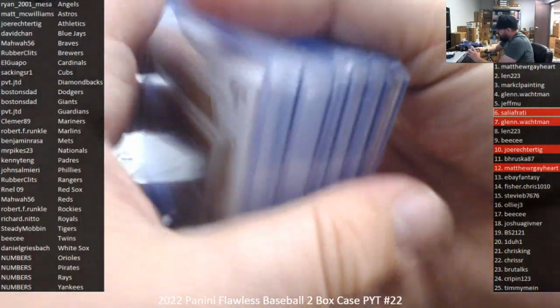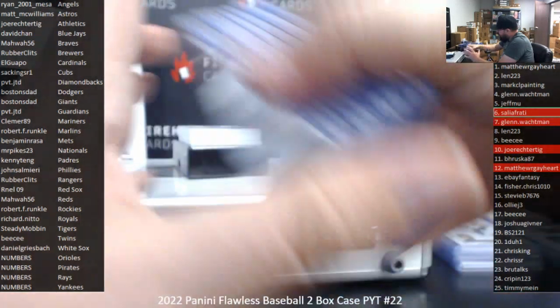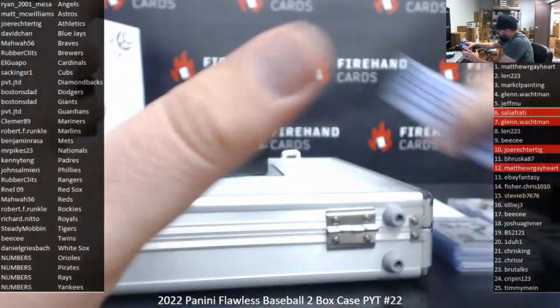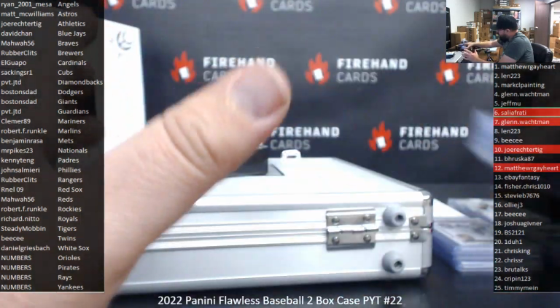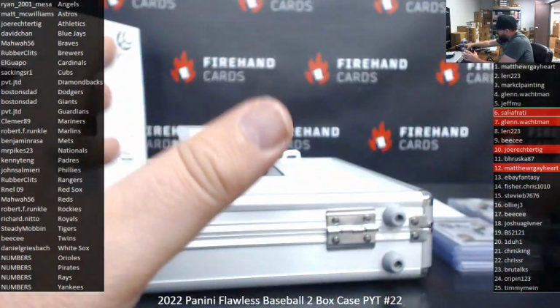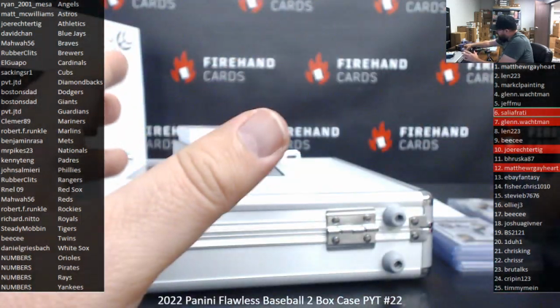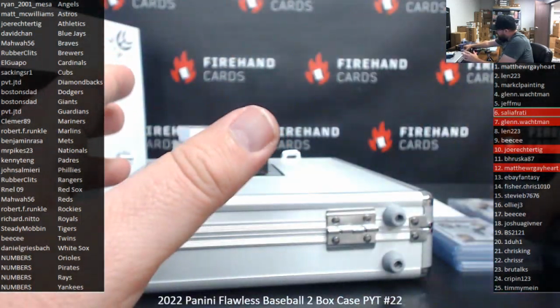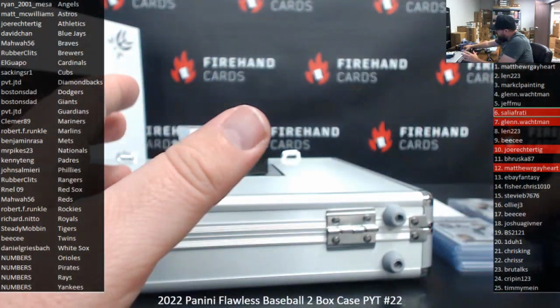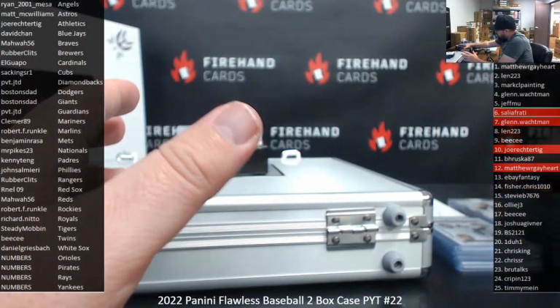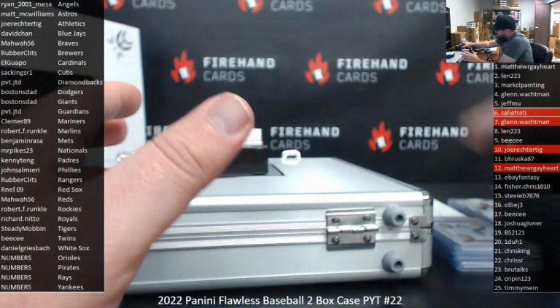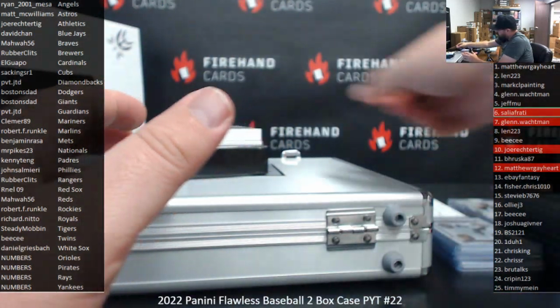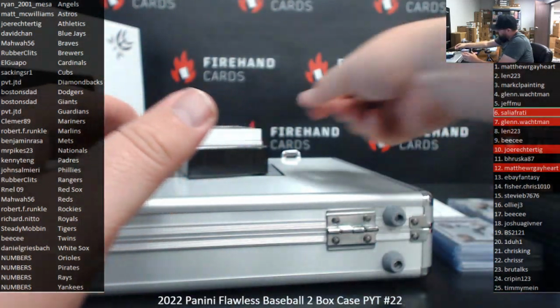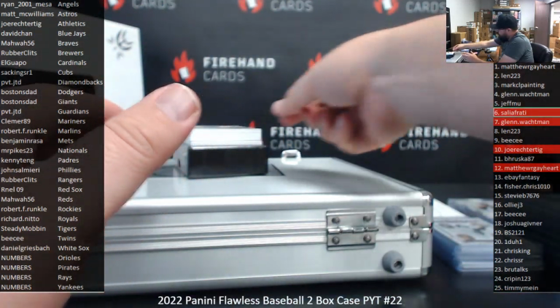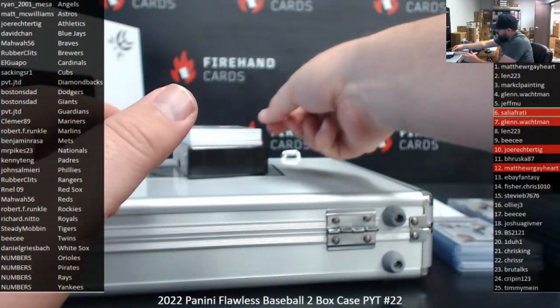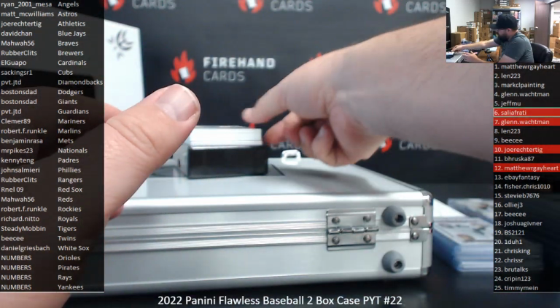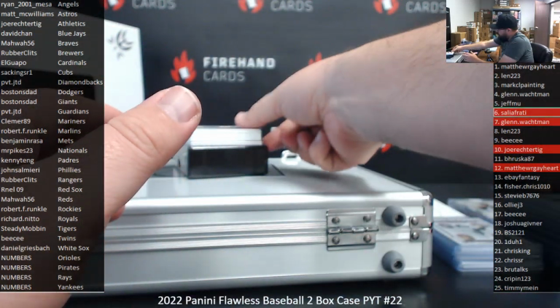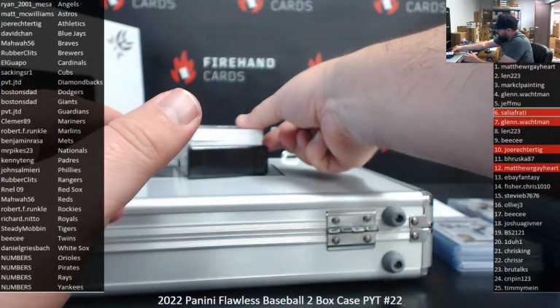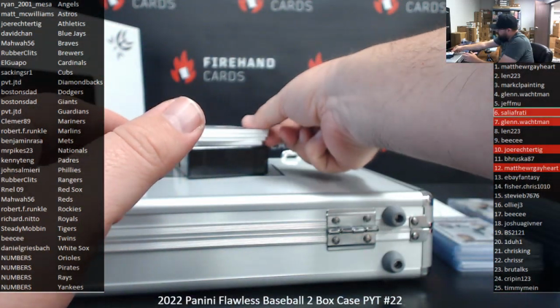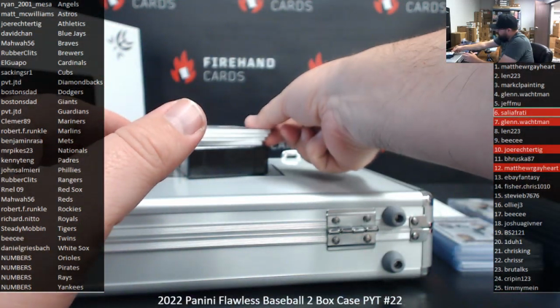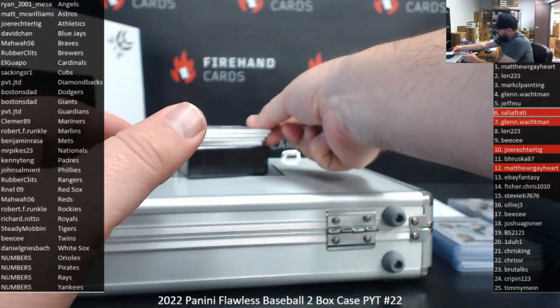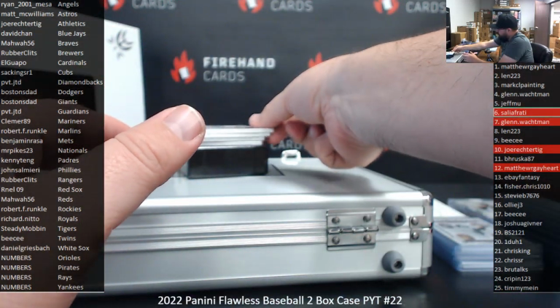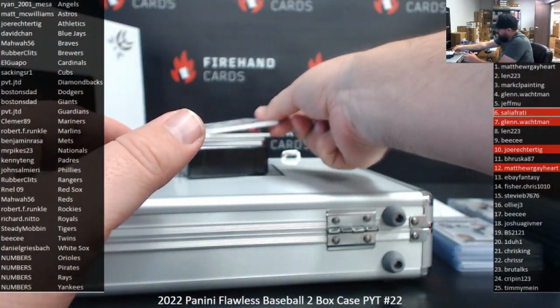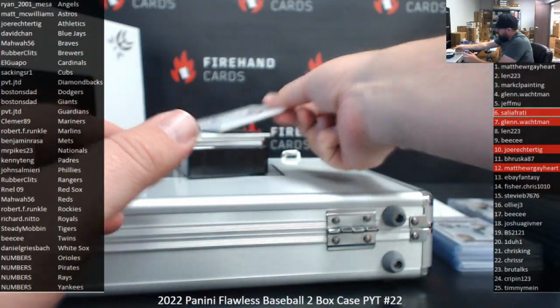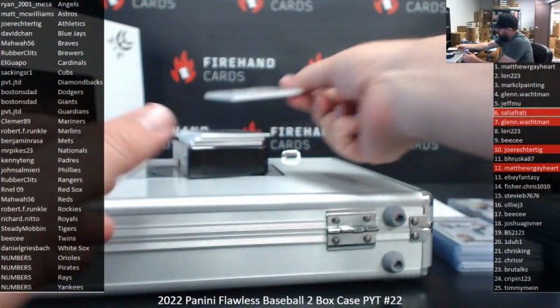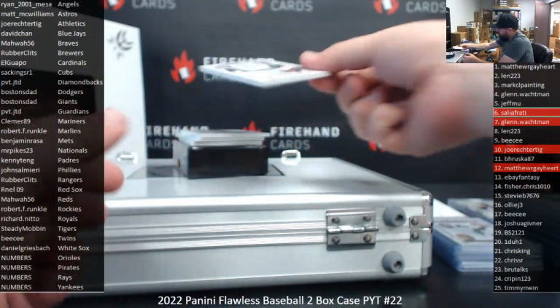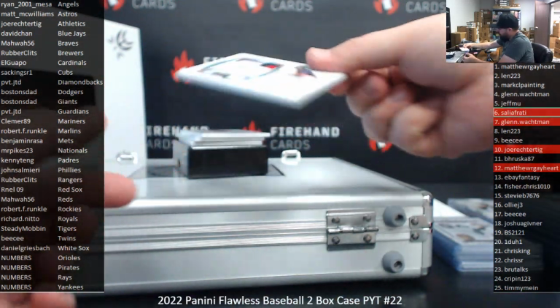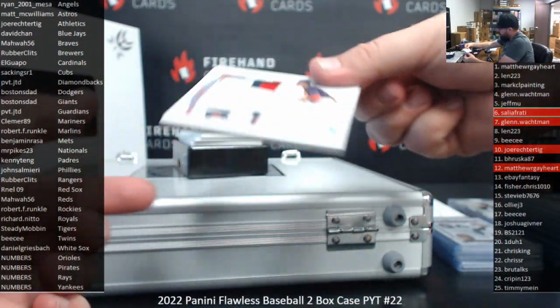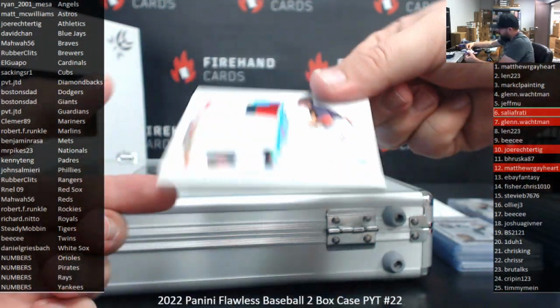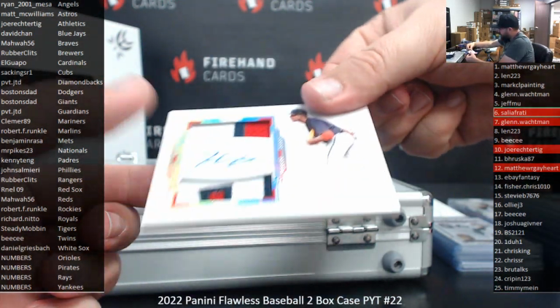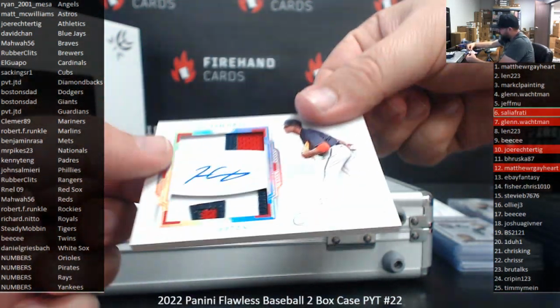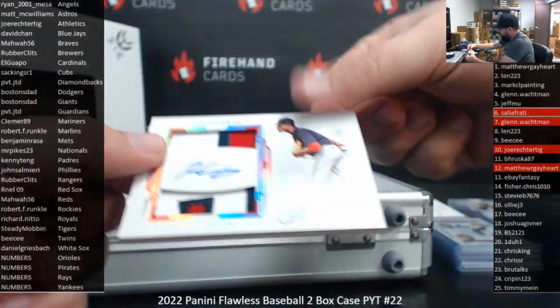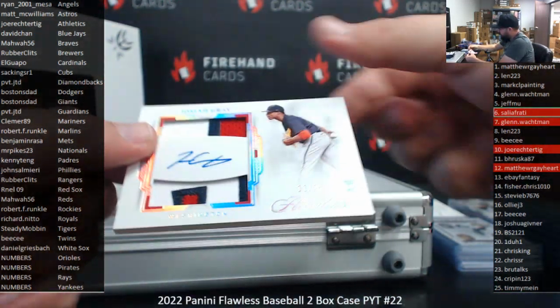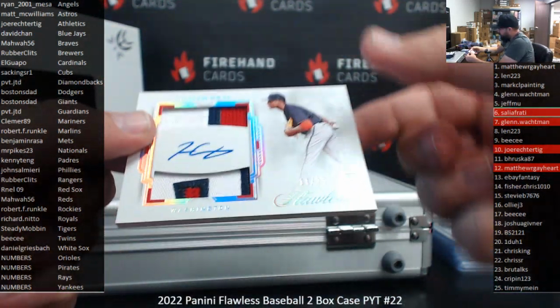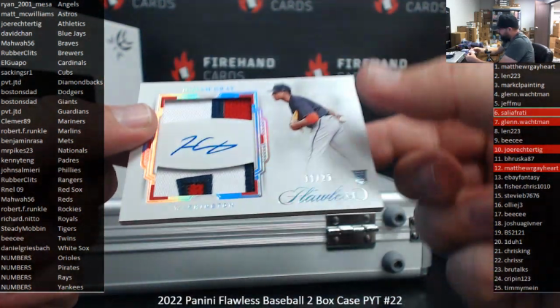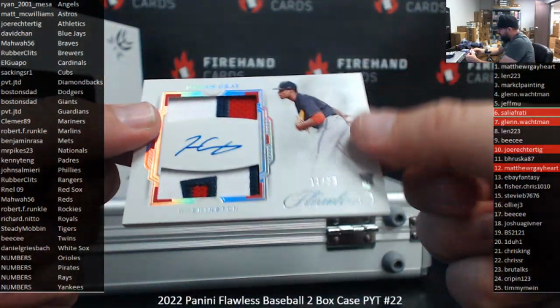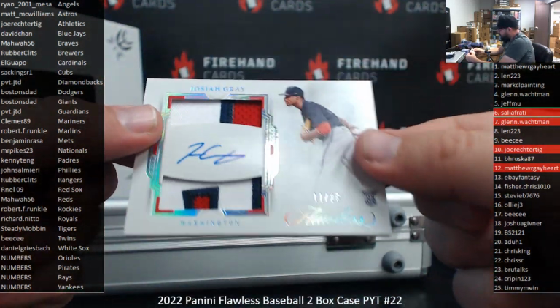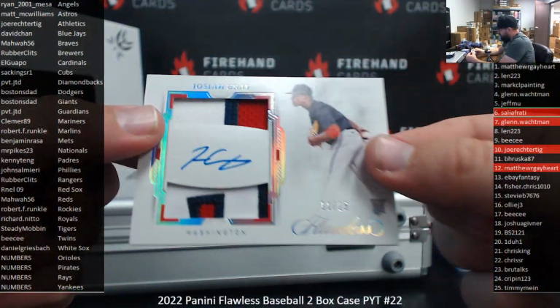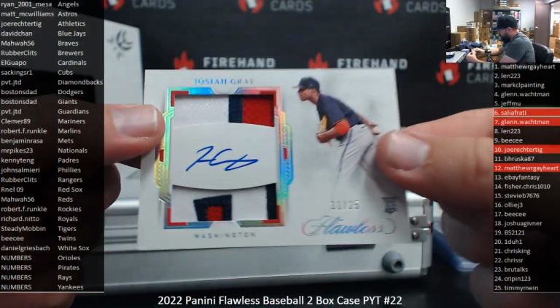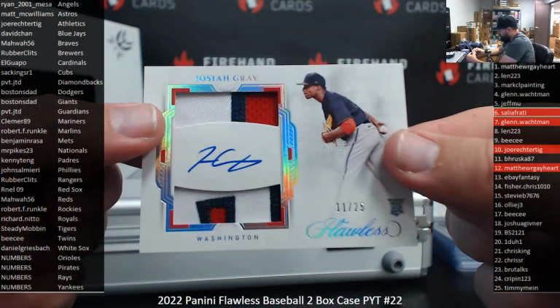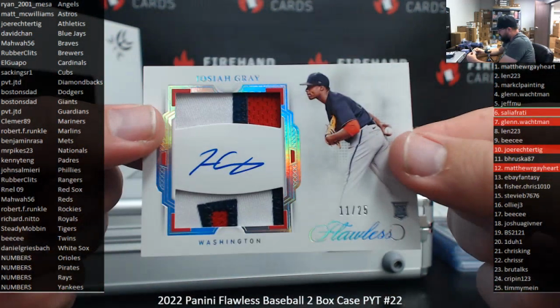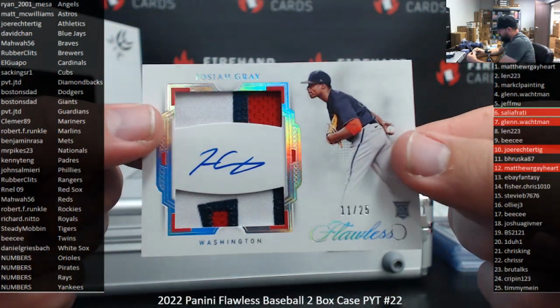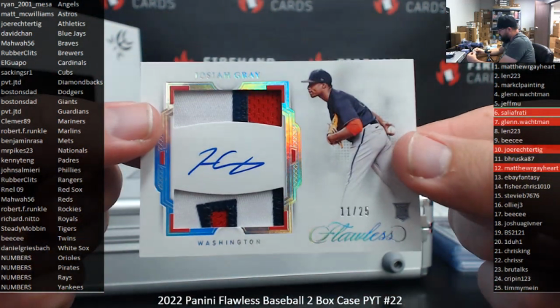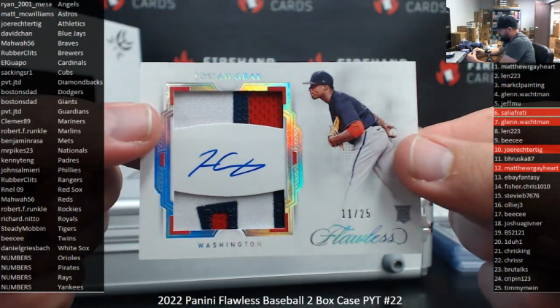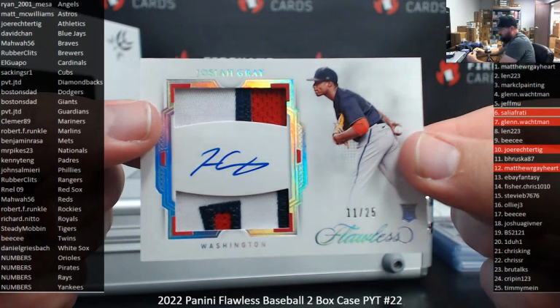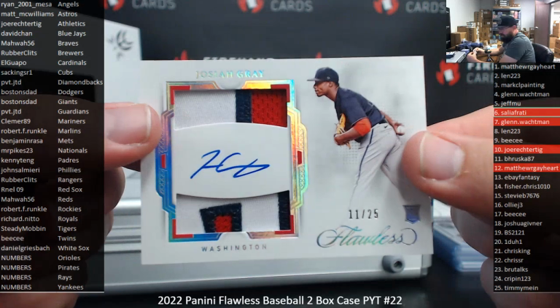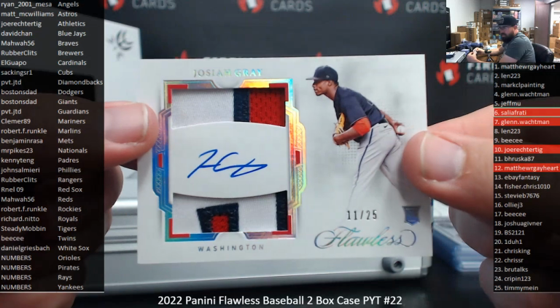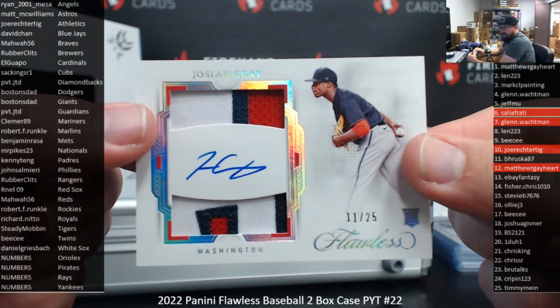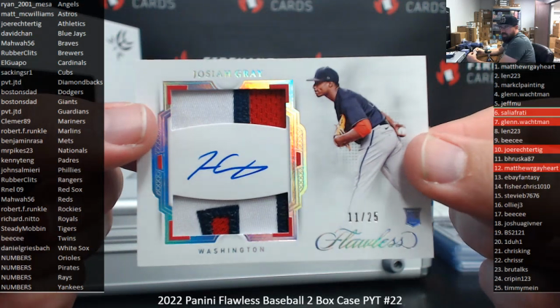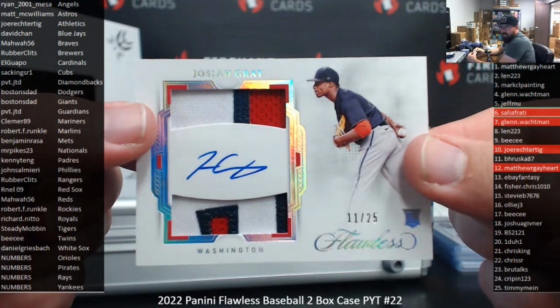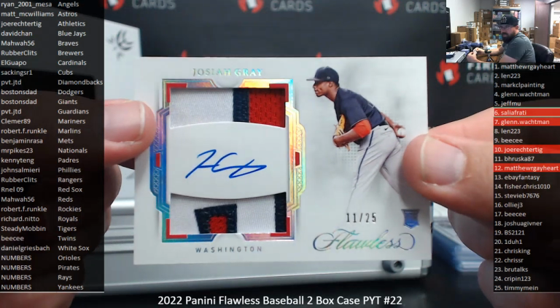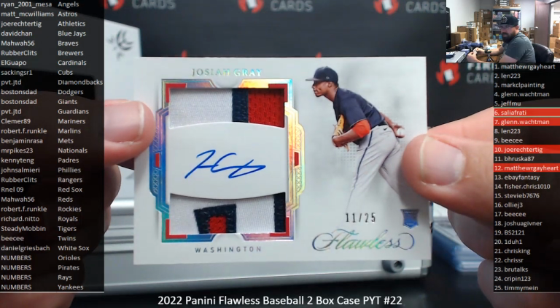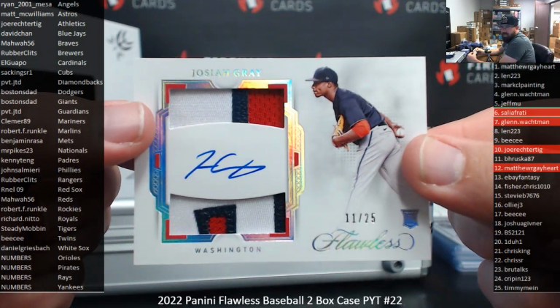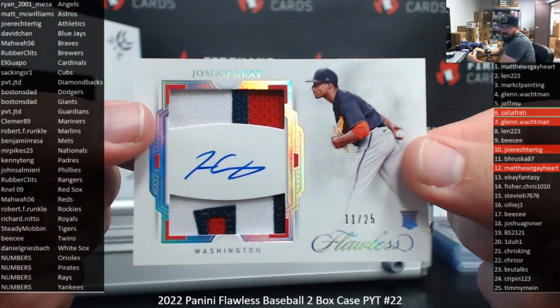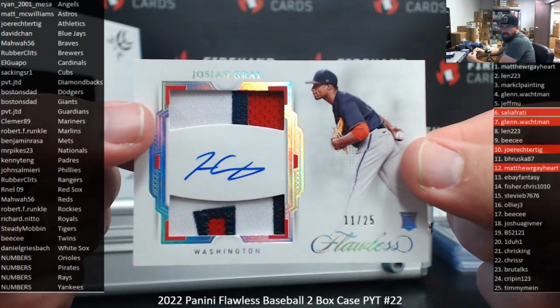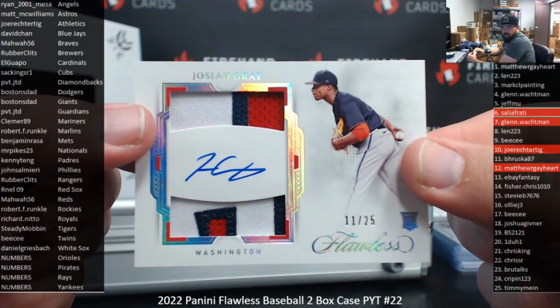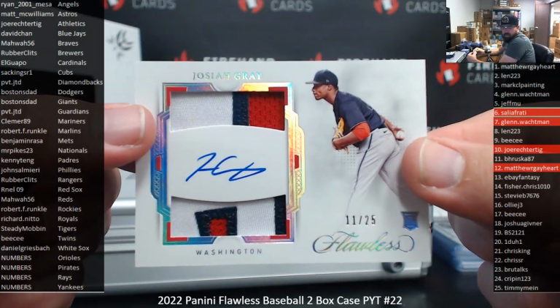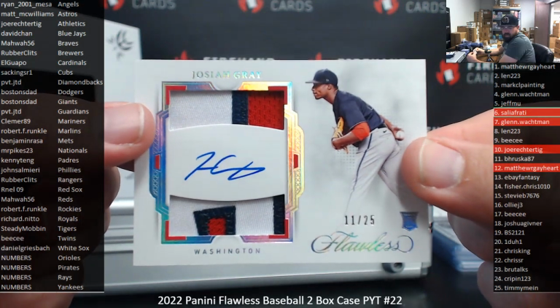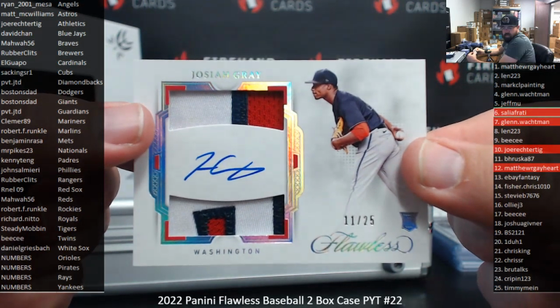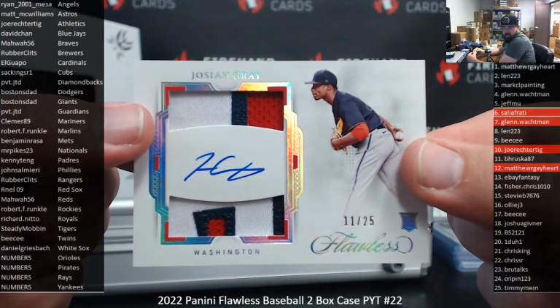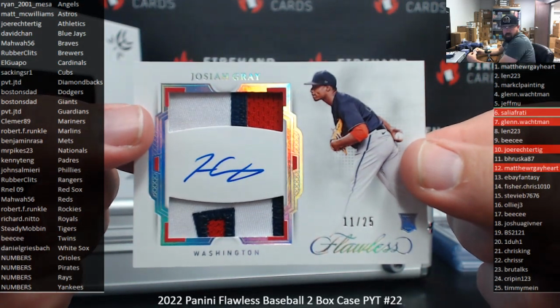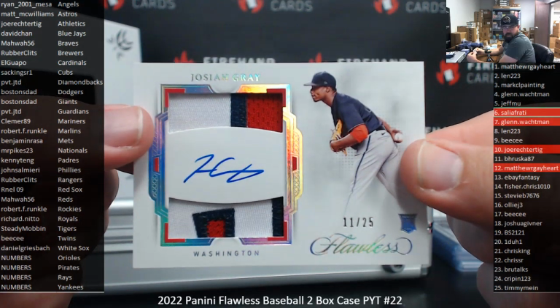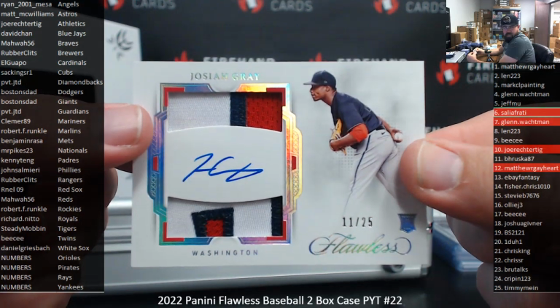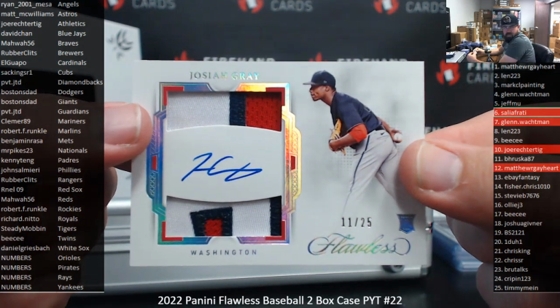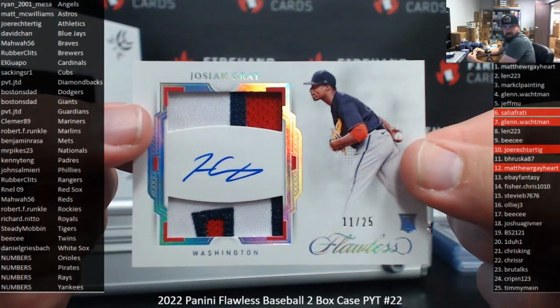Next up is a Dual Patch Rookie Auto number 25 featuring Josiah Gray, Nationals. Belonging to M.R. Pikes, 23.